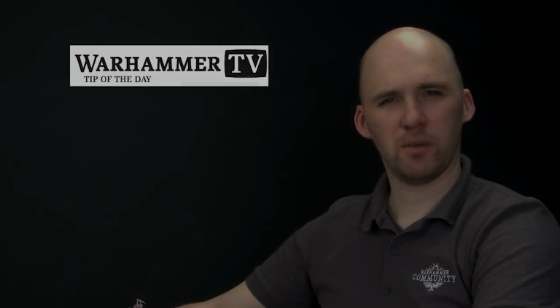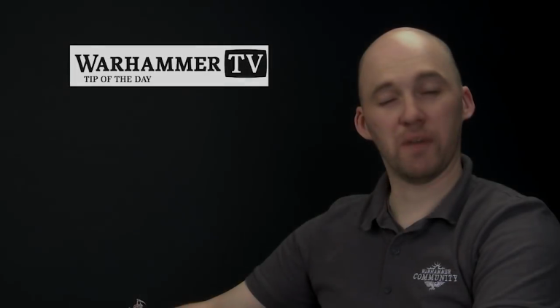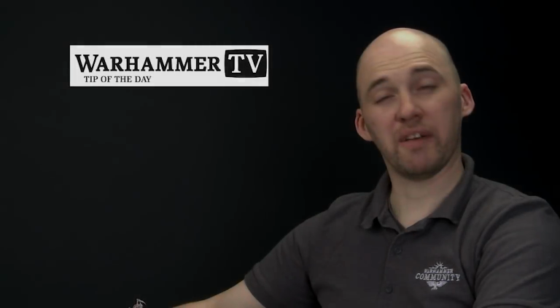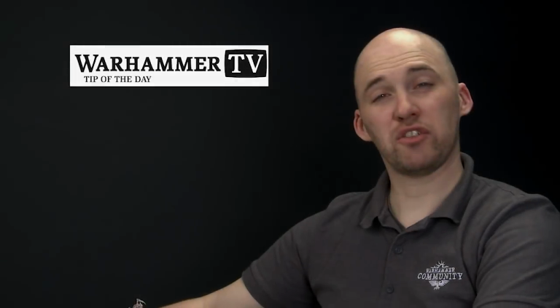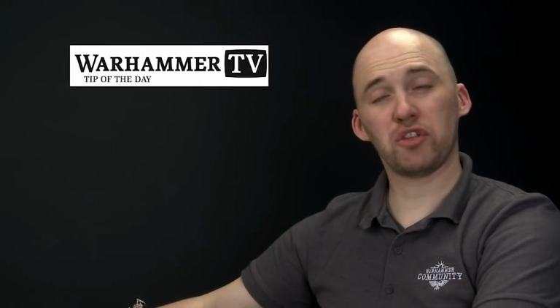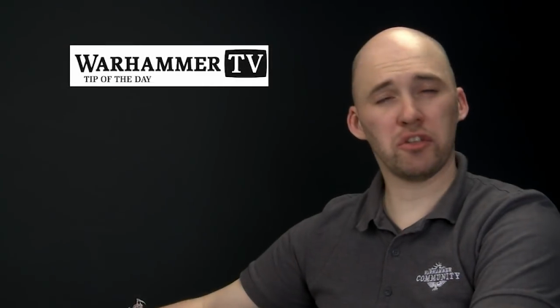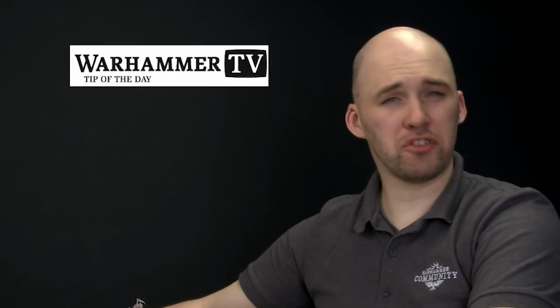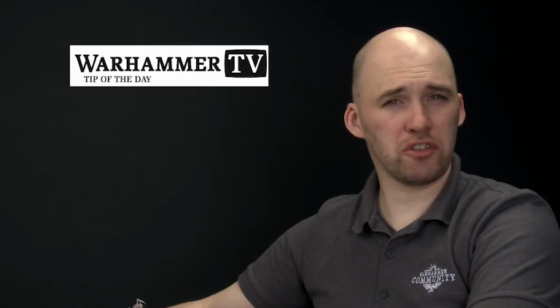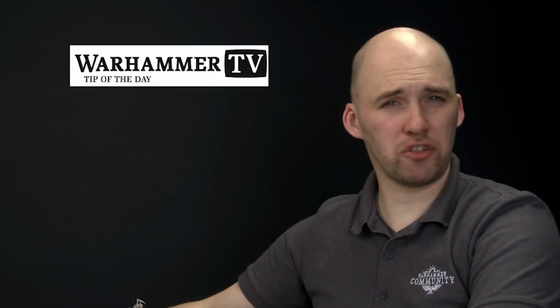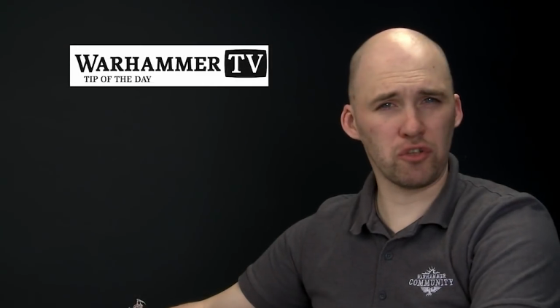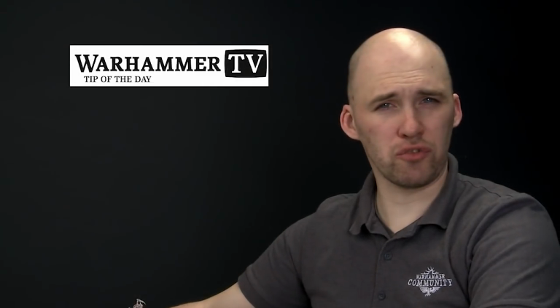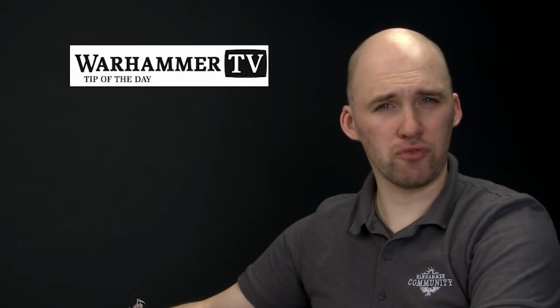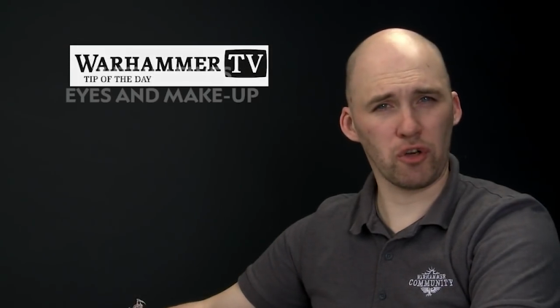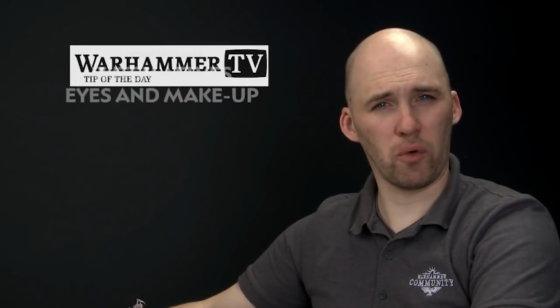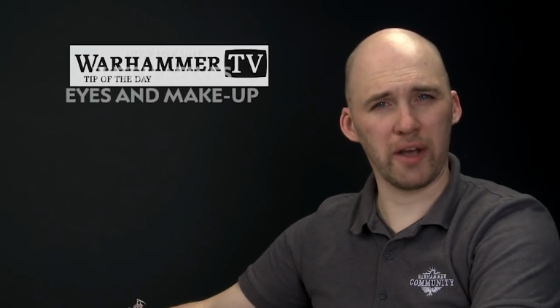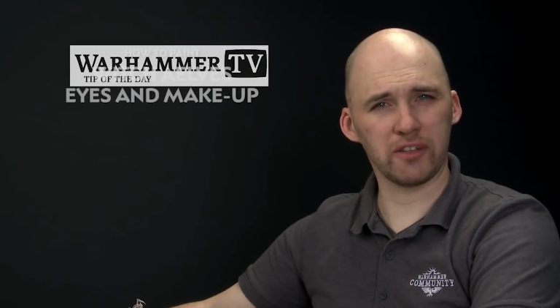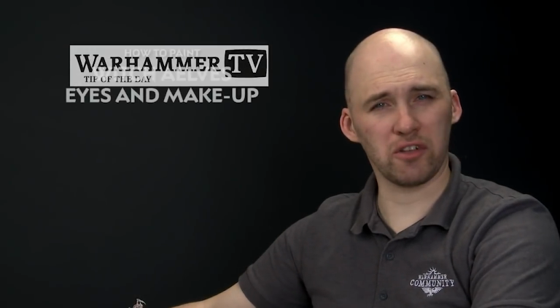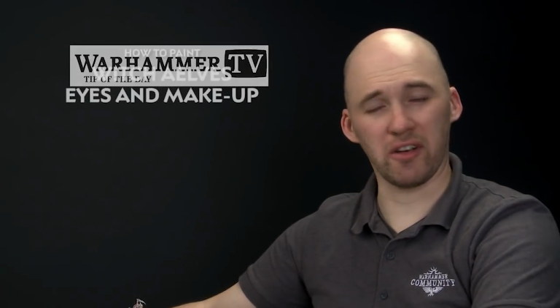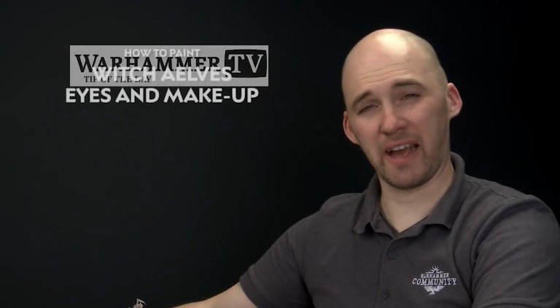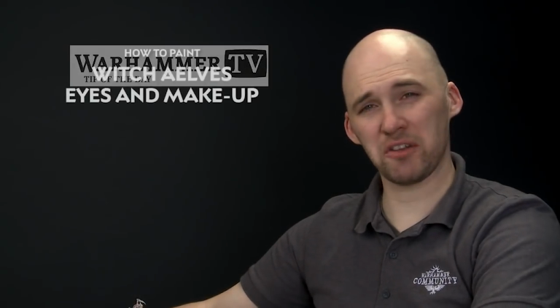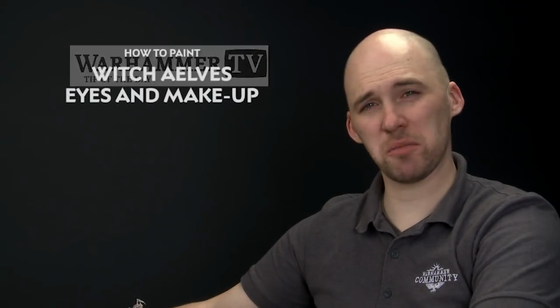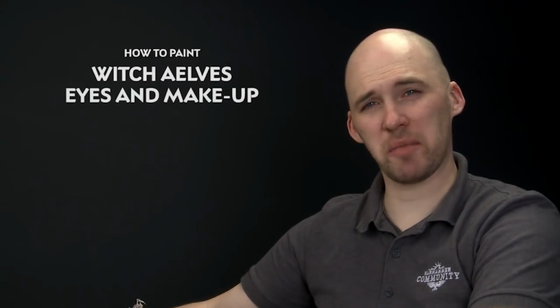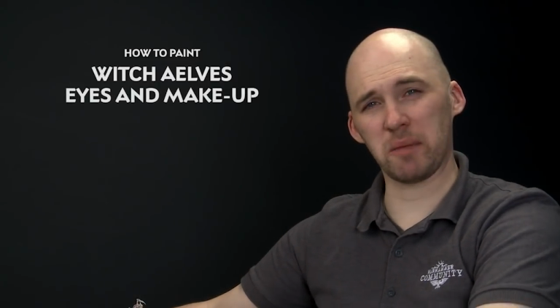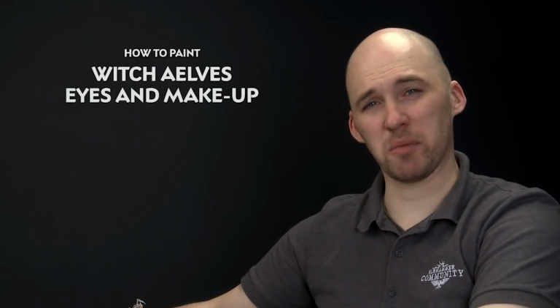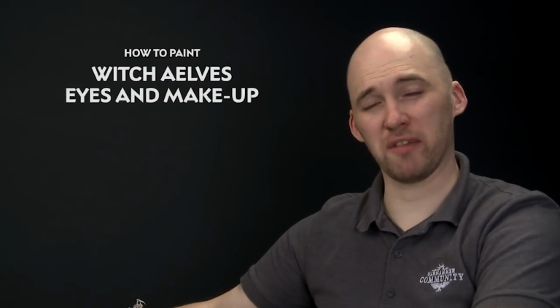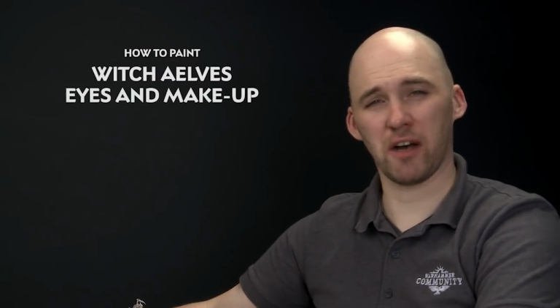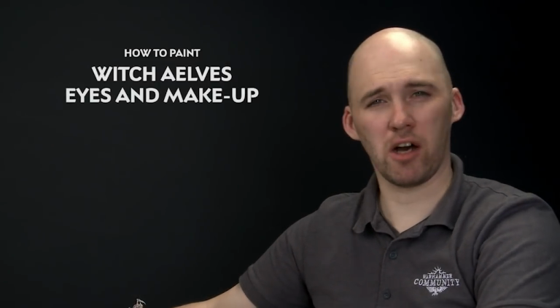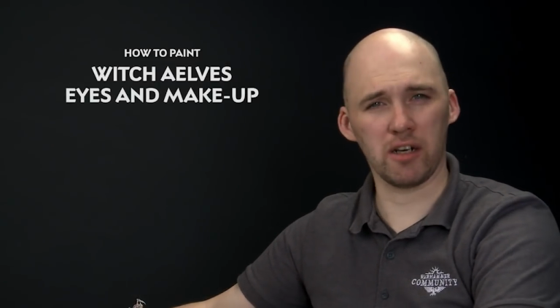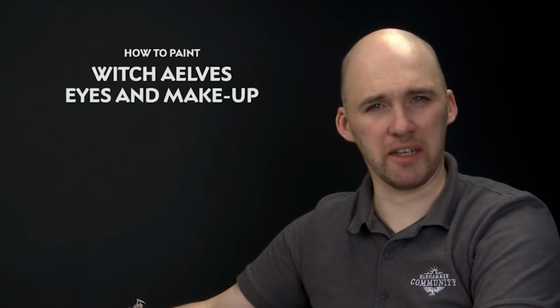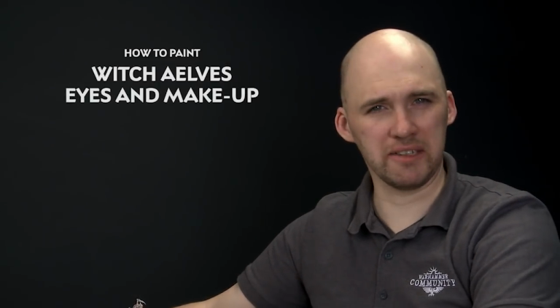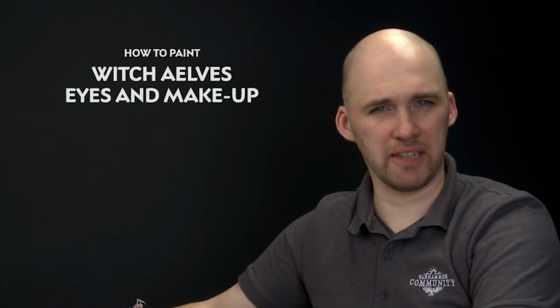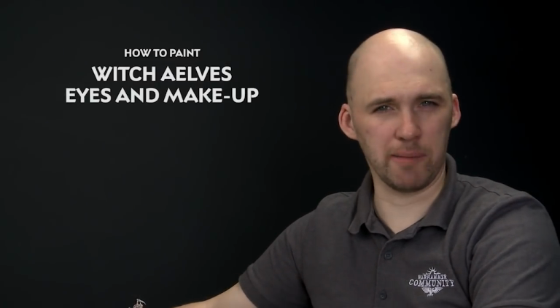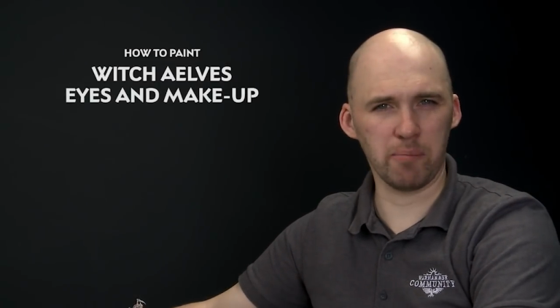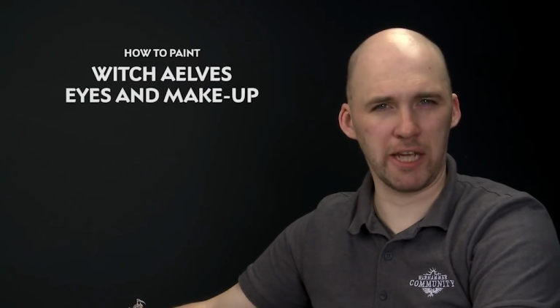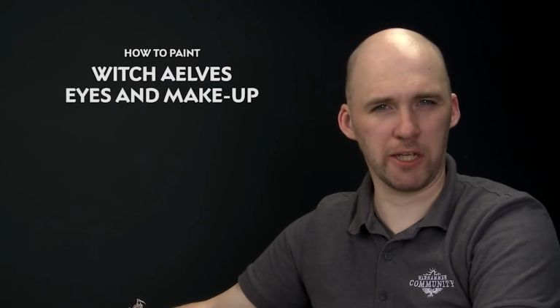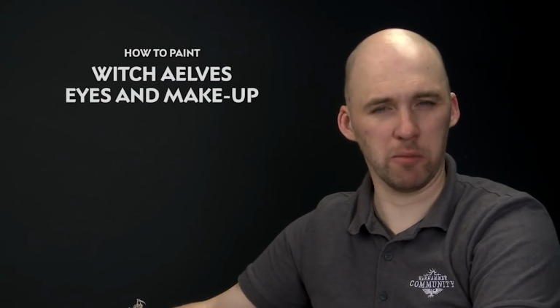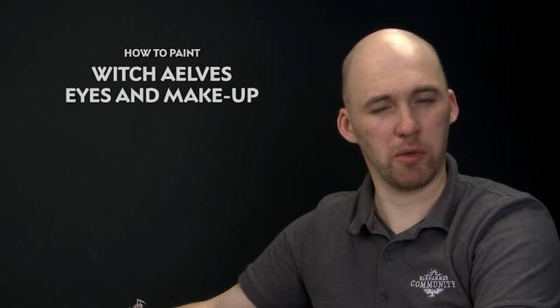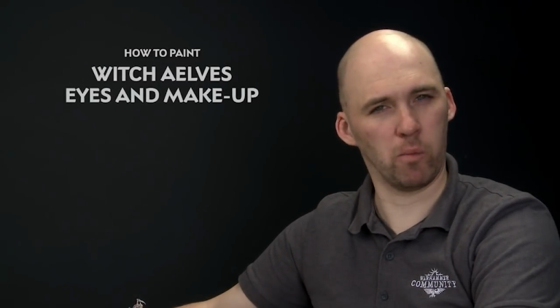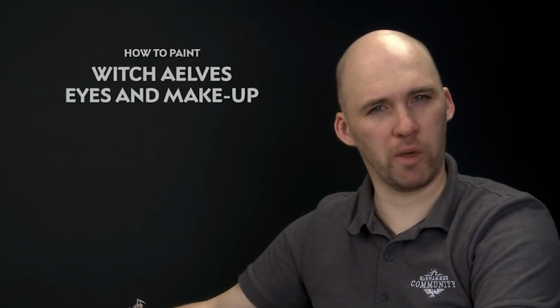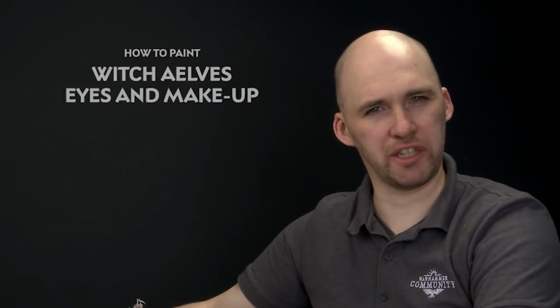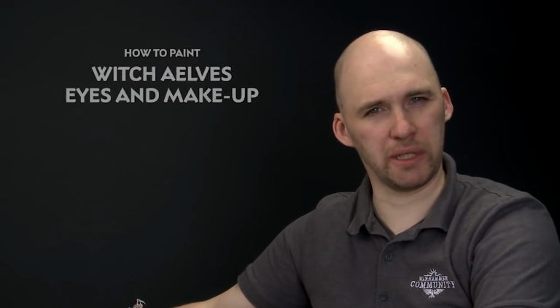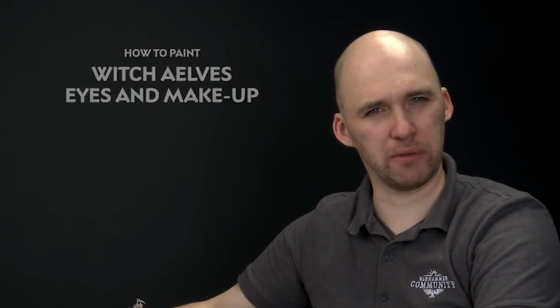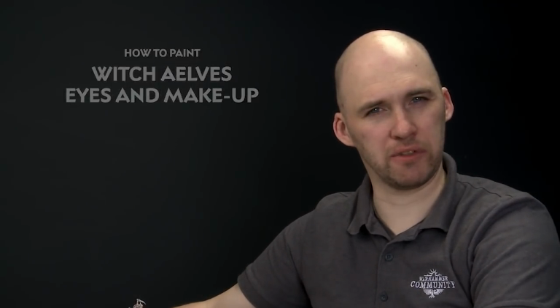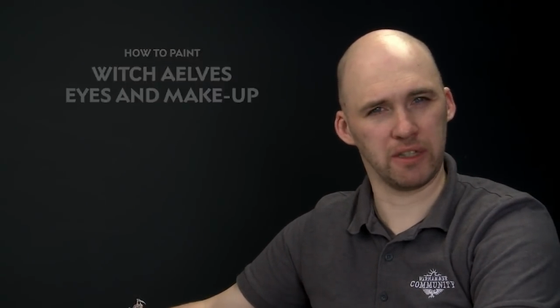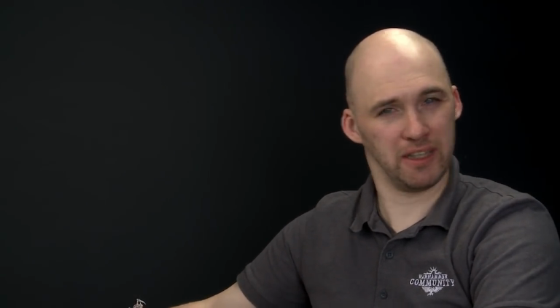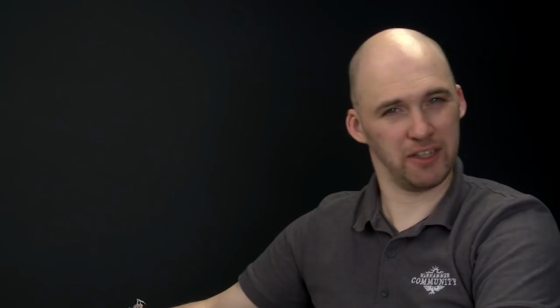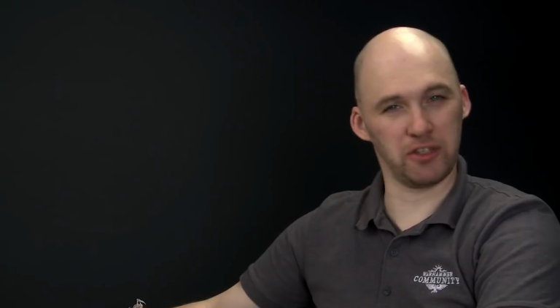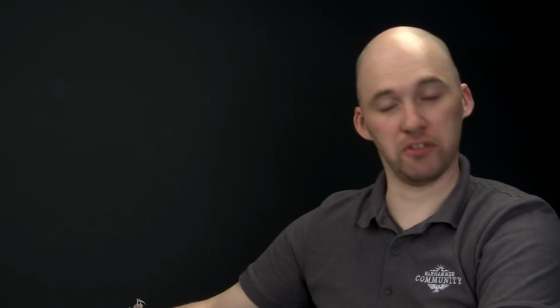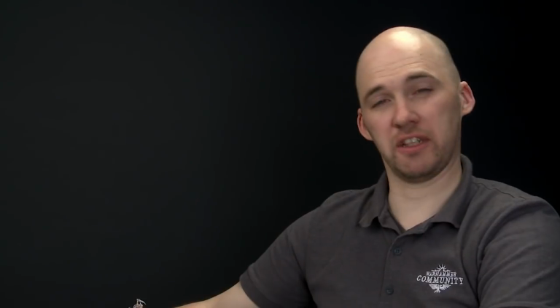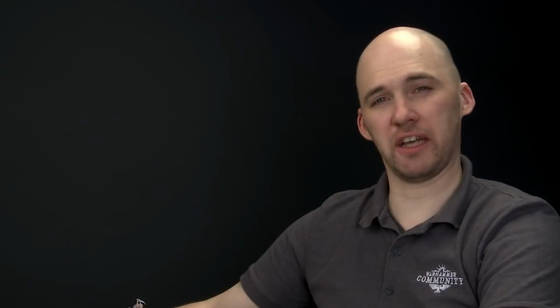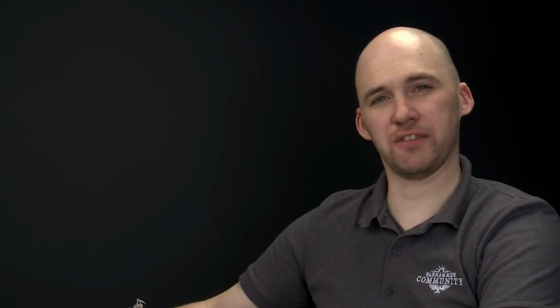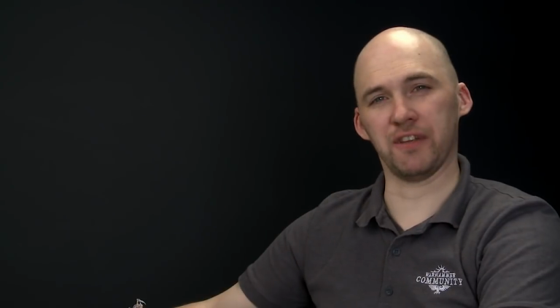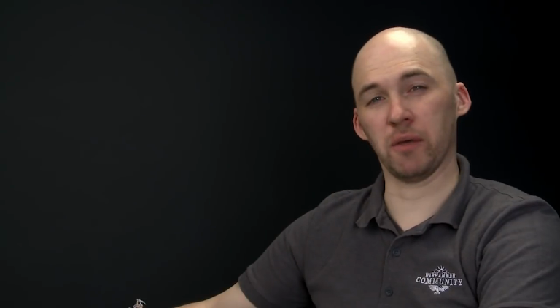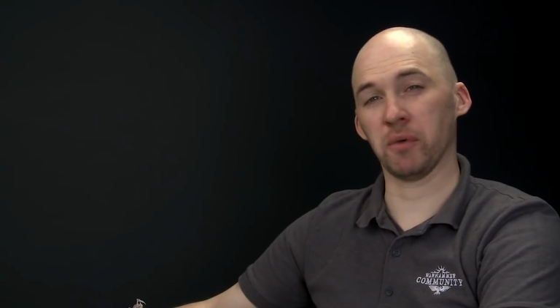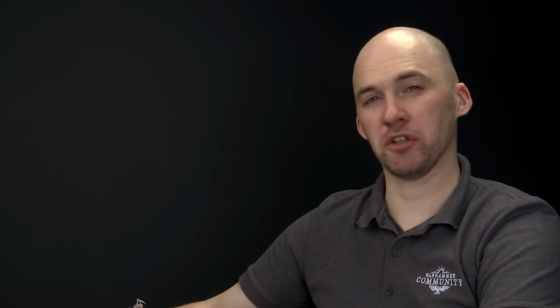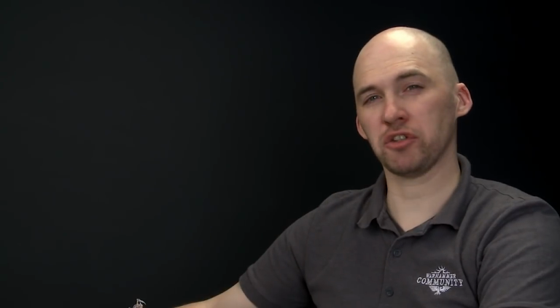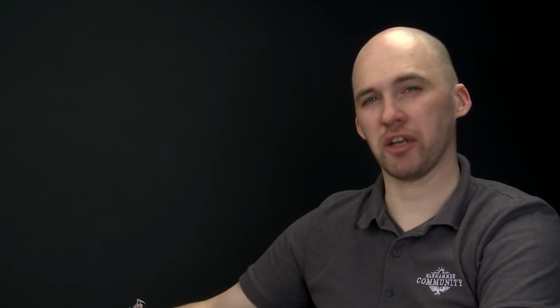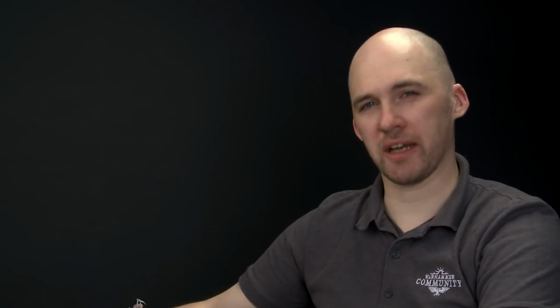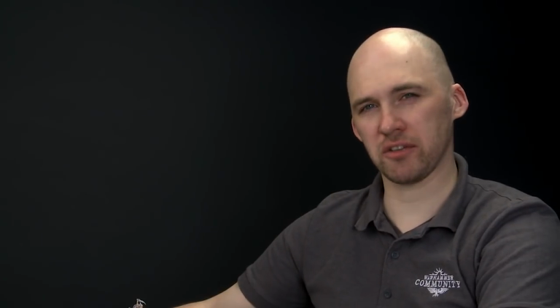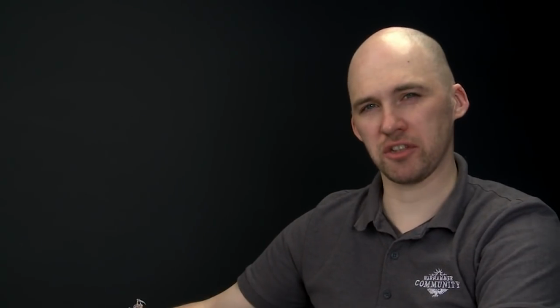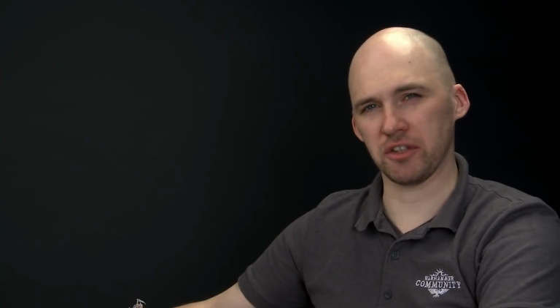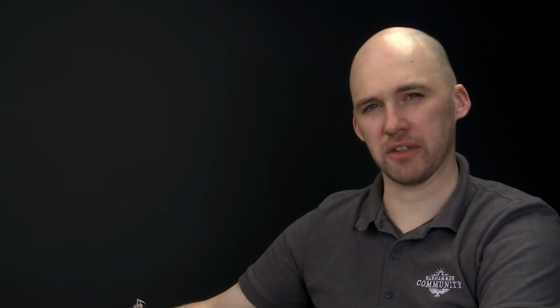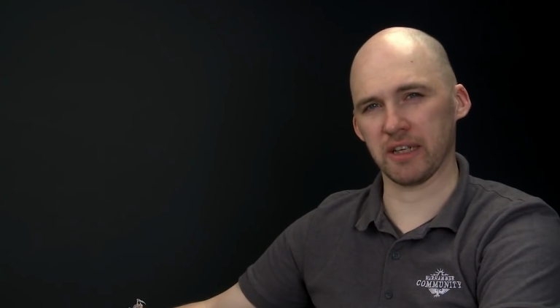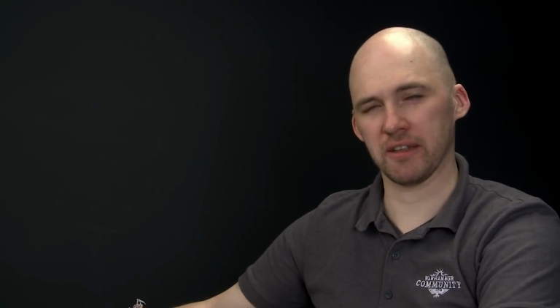We've had tons and tons of requests on how to paint both eyes and makeup on witch elves. So in today's video we're going to show you how to do that.